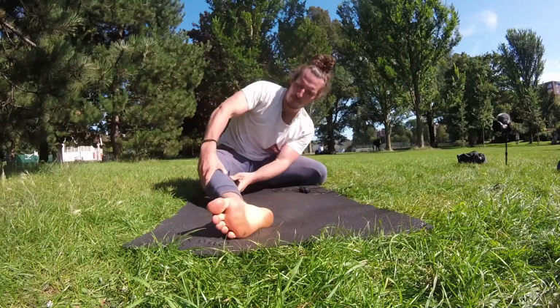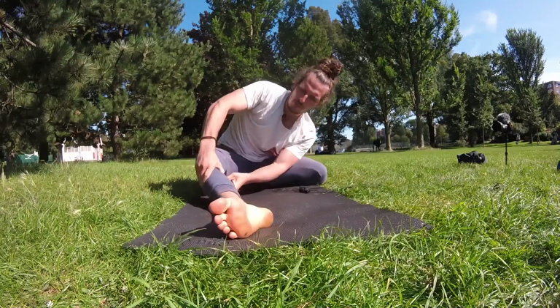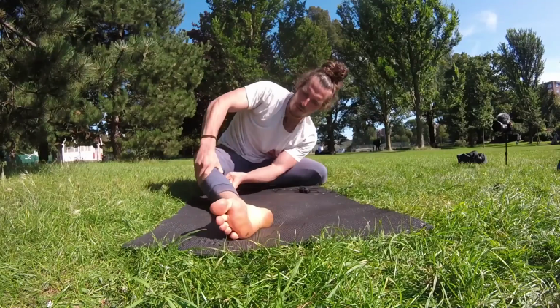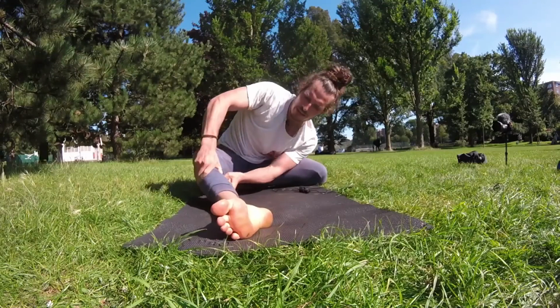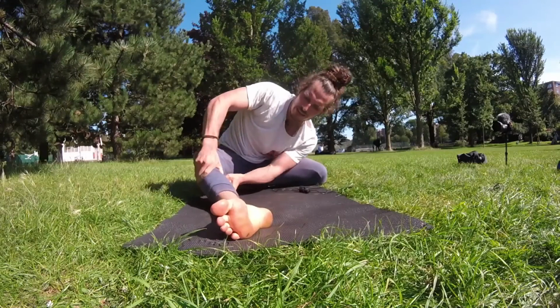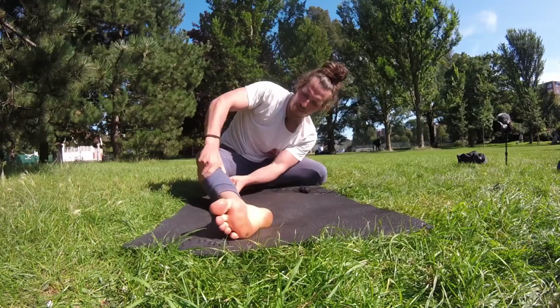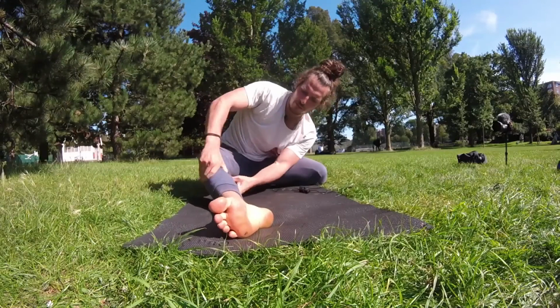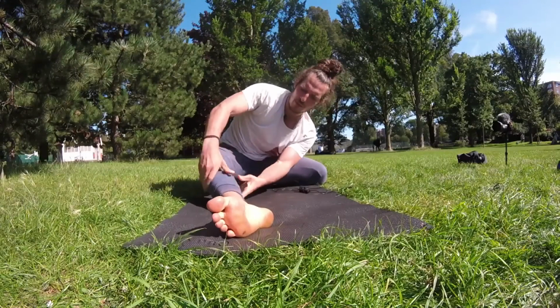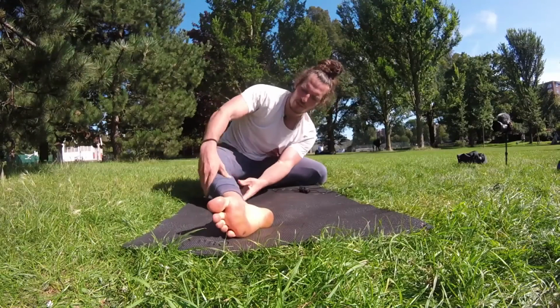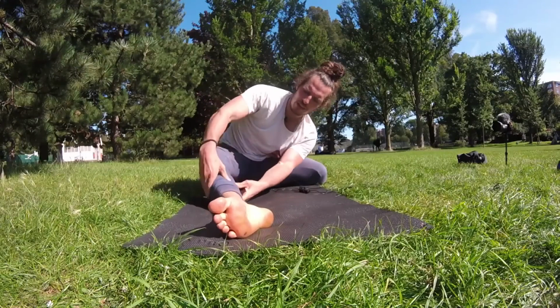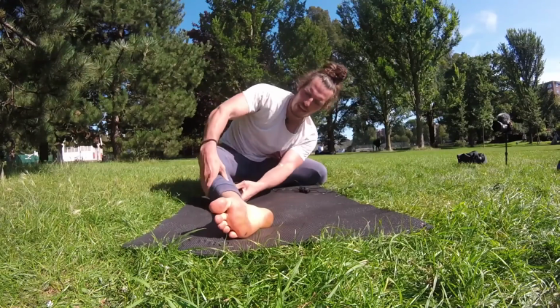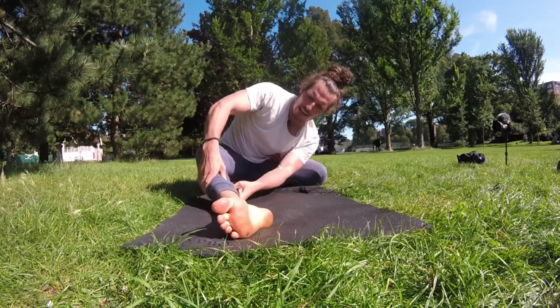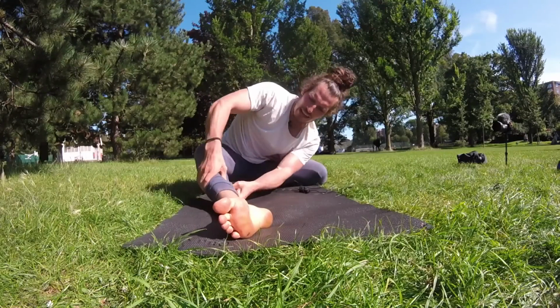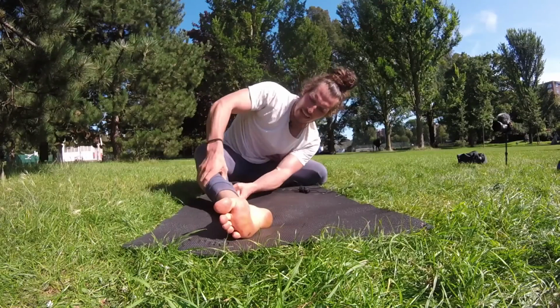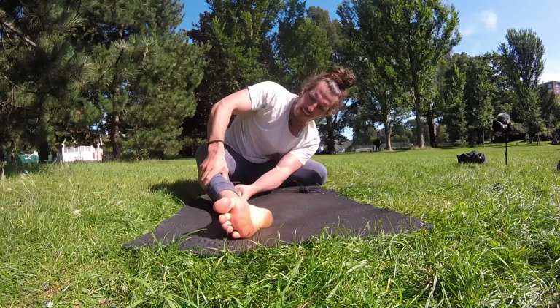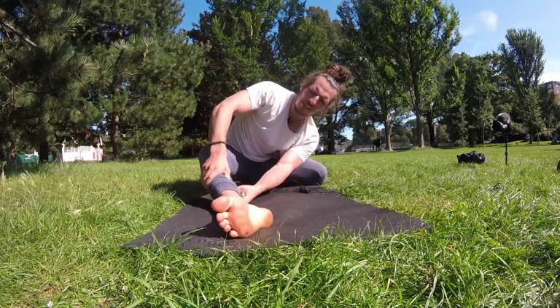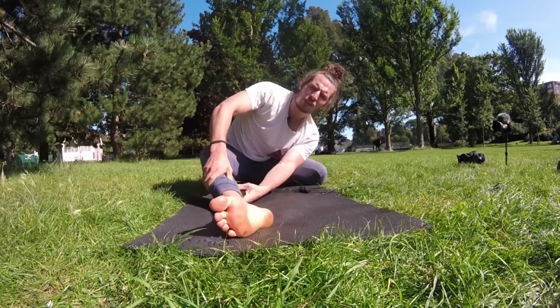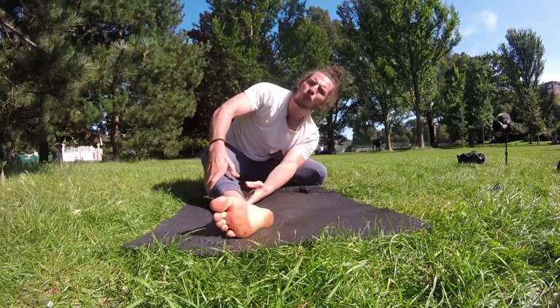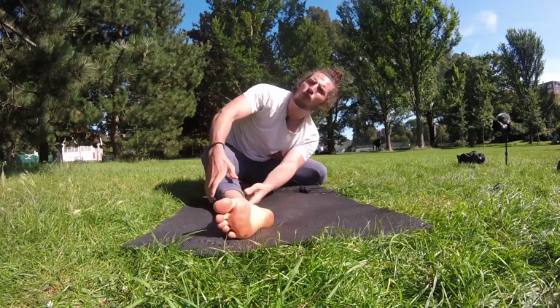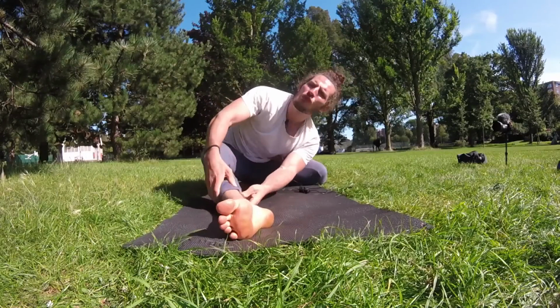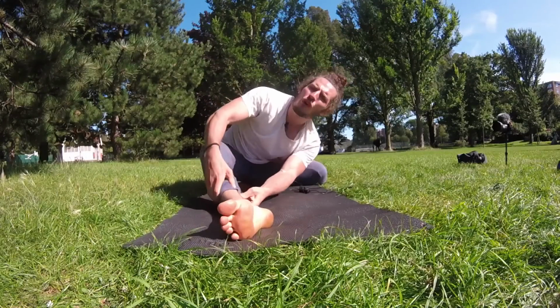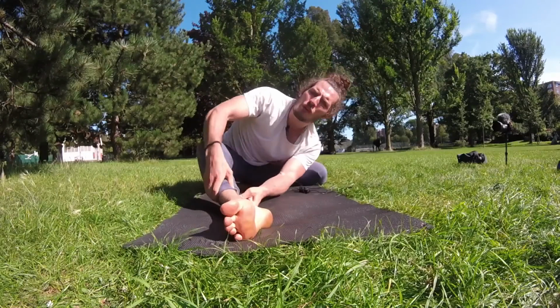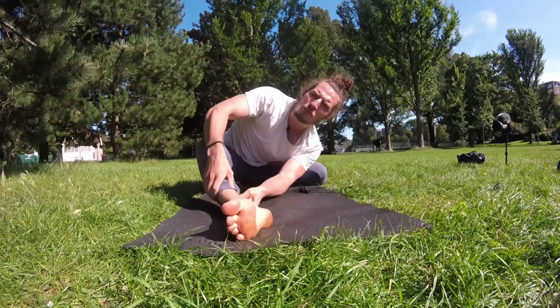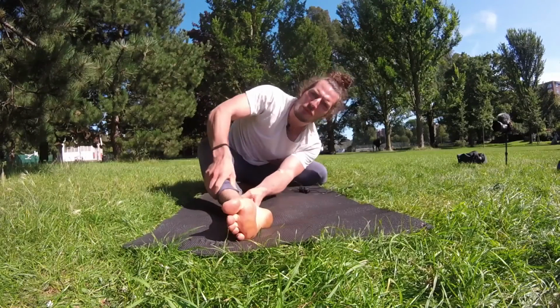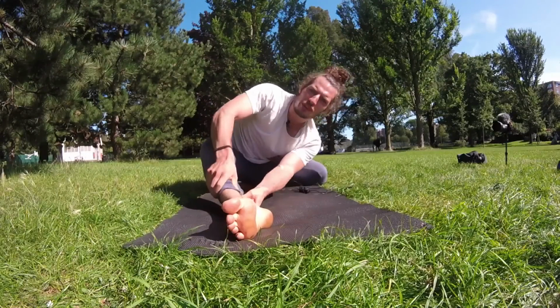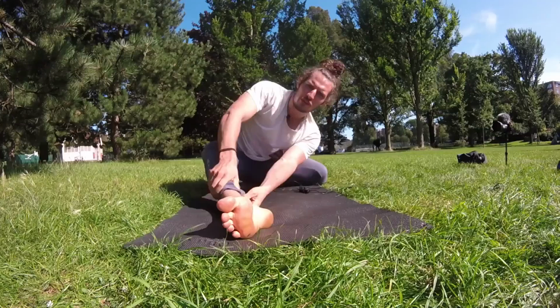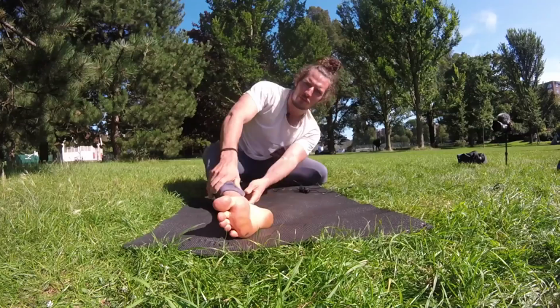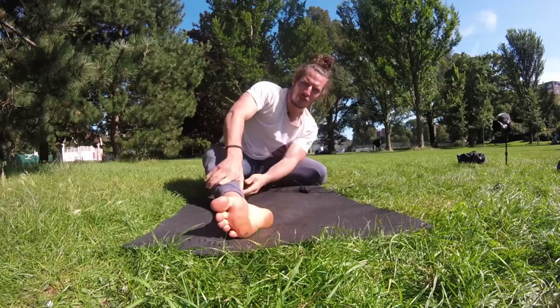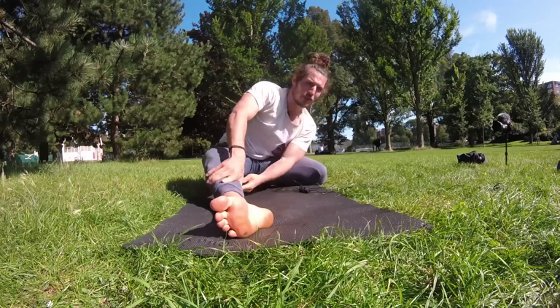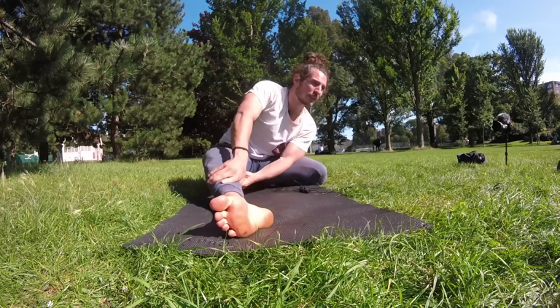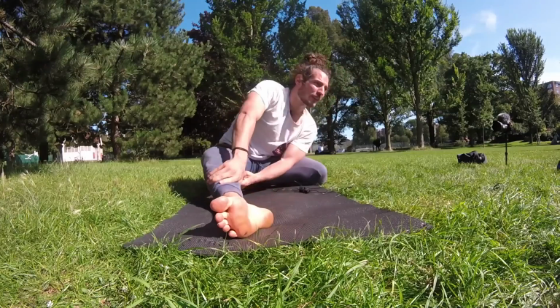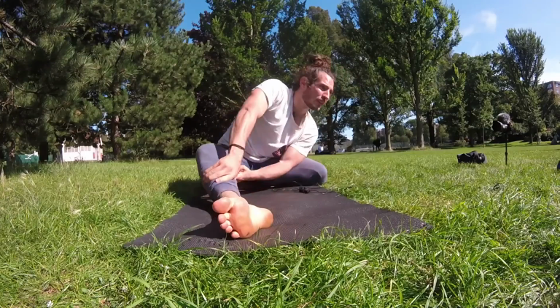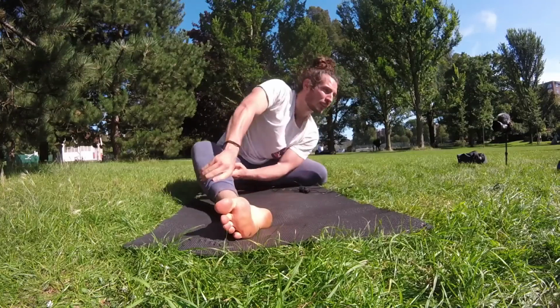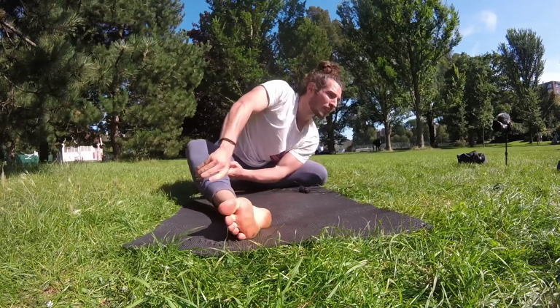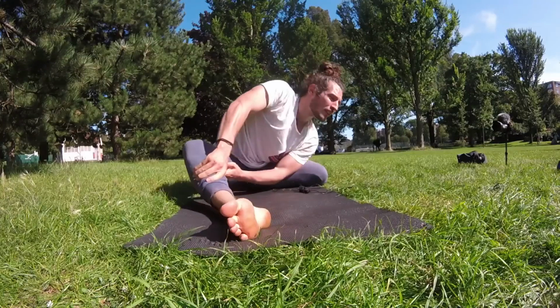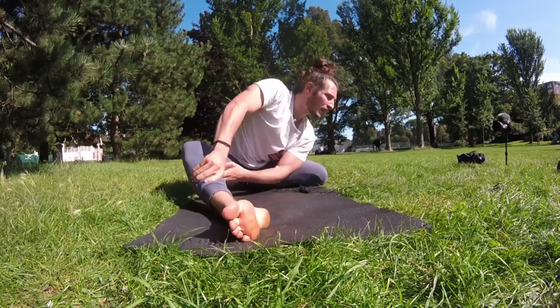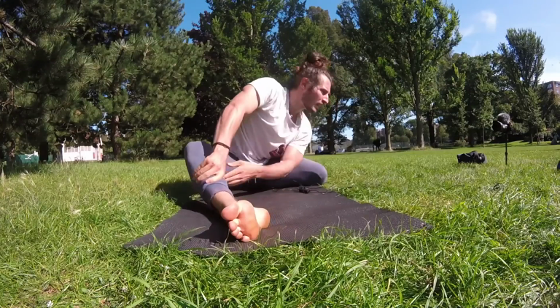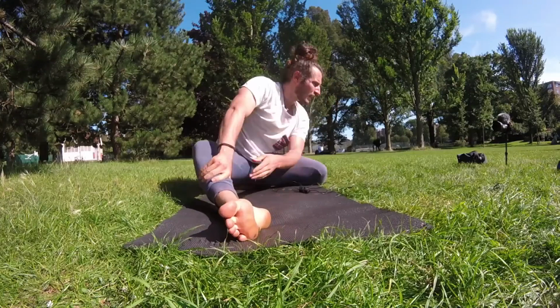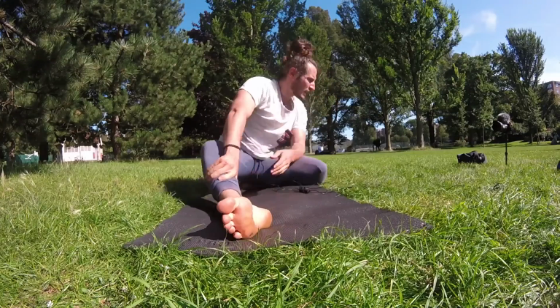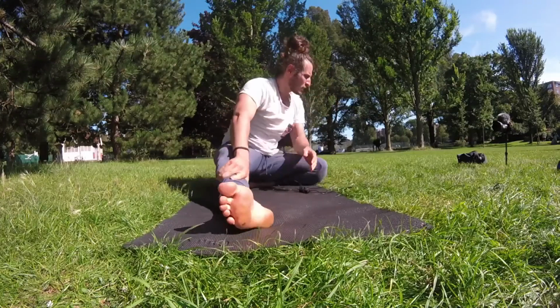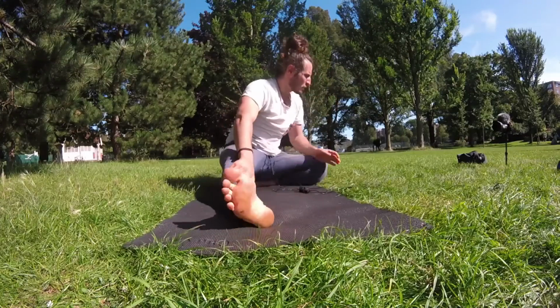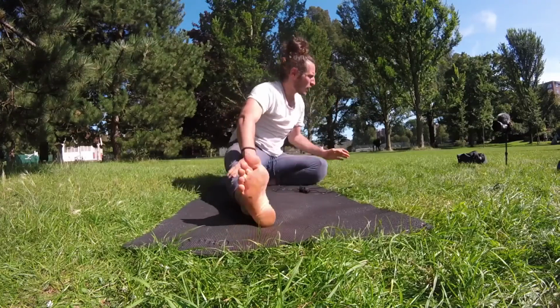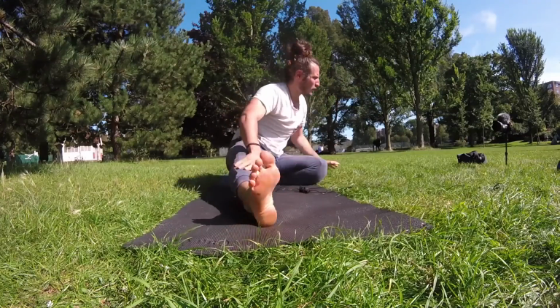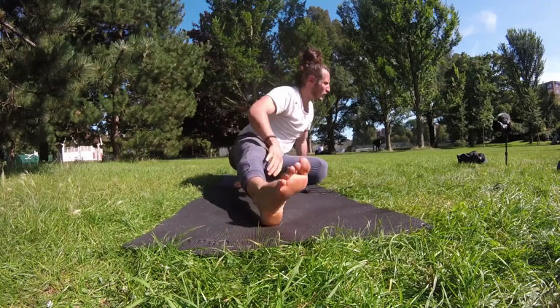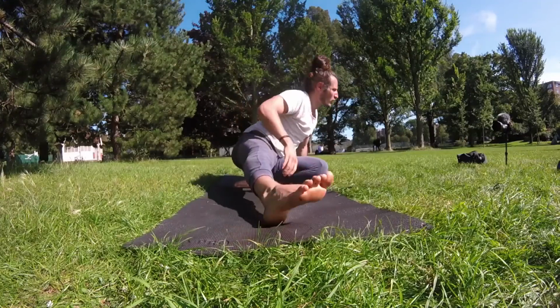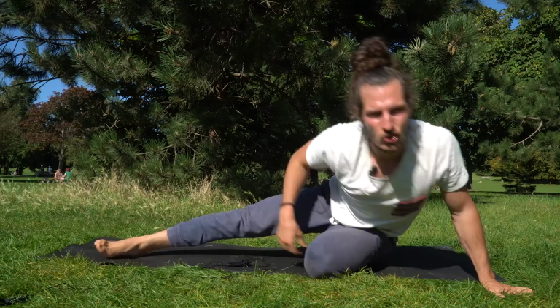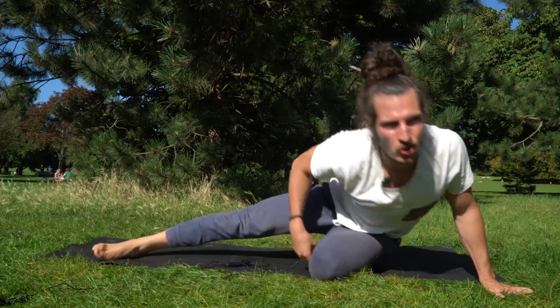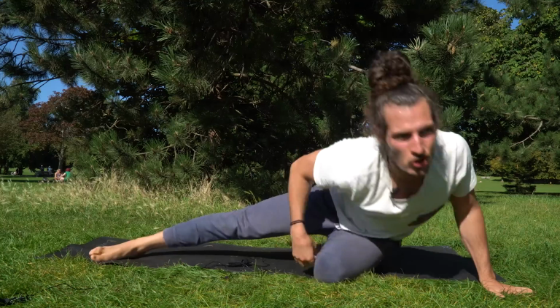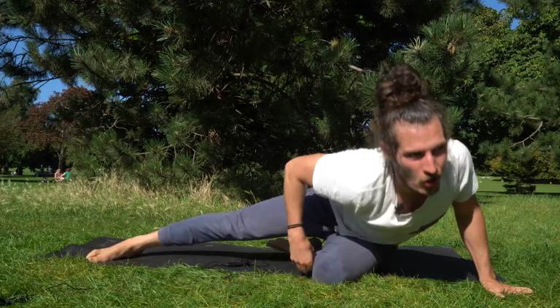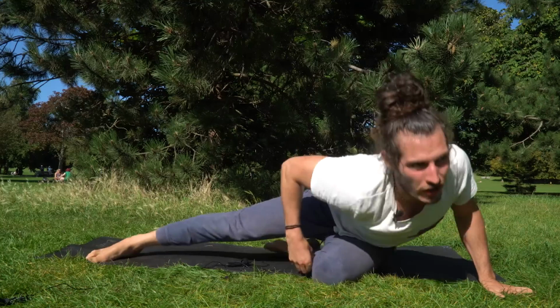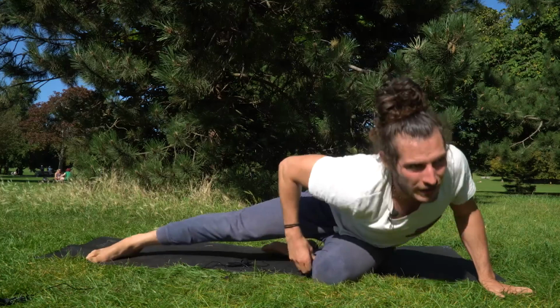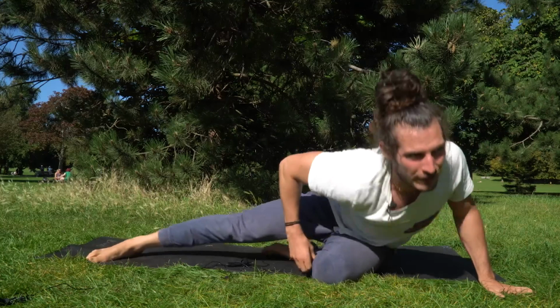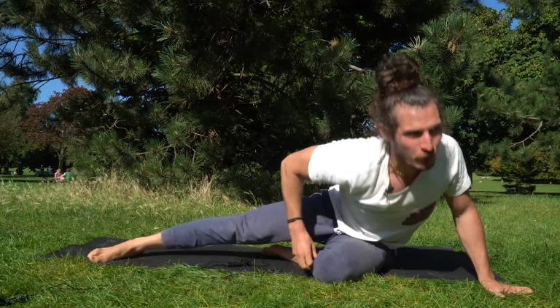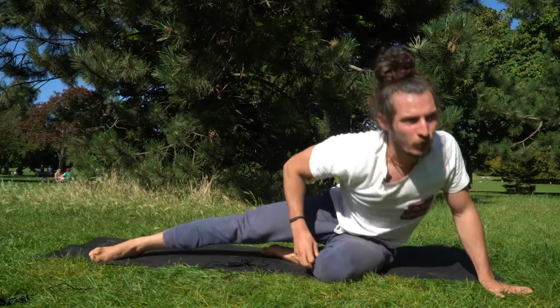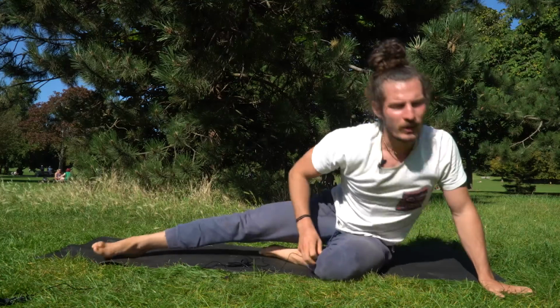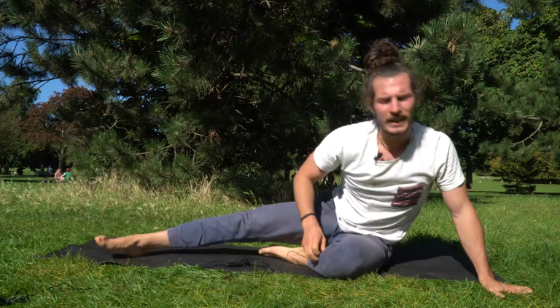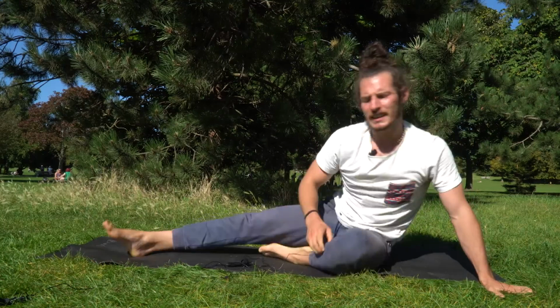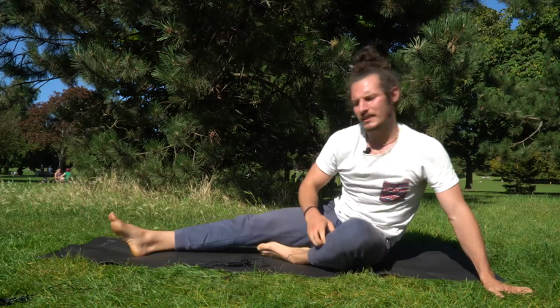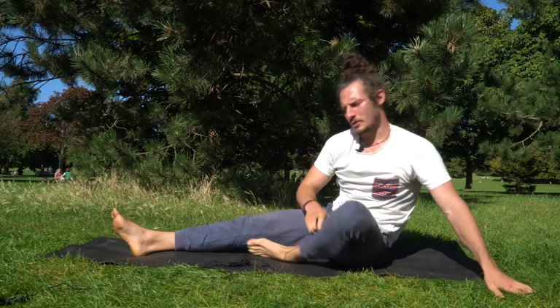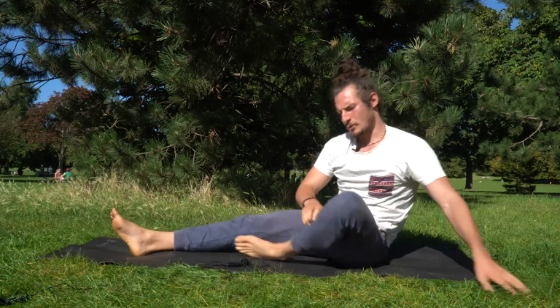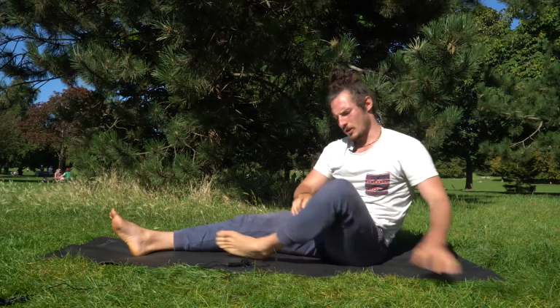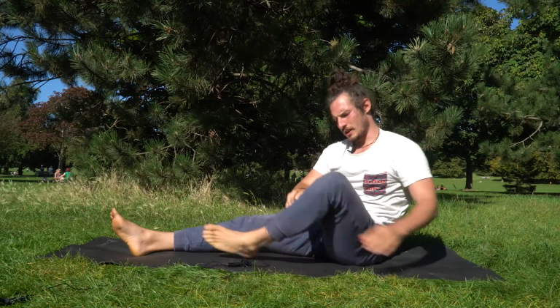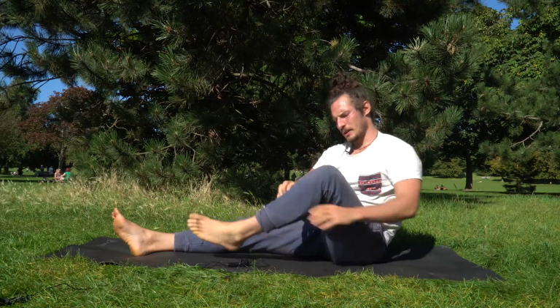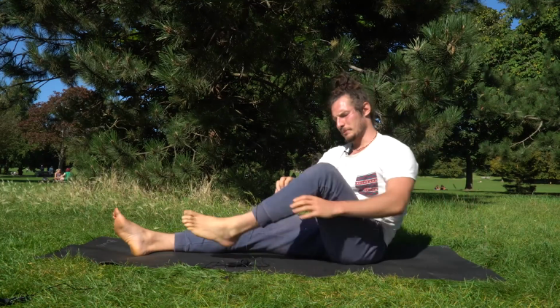This morning is about having fun moving your body. It's about enjoying, feeling the body.